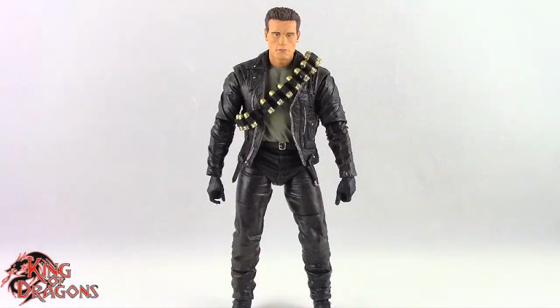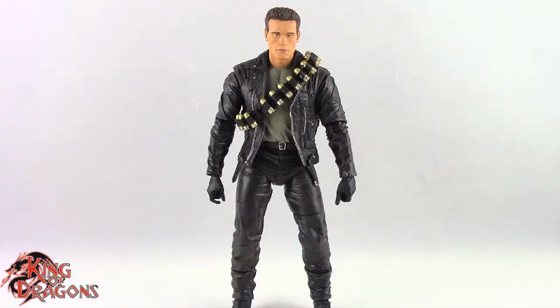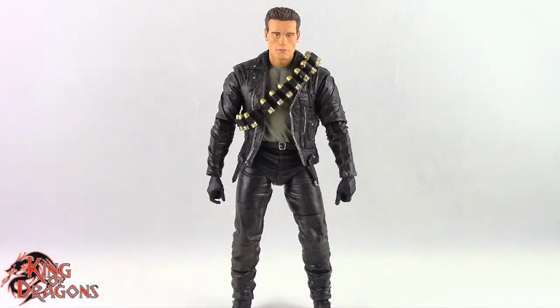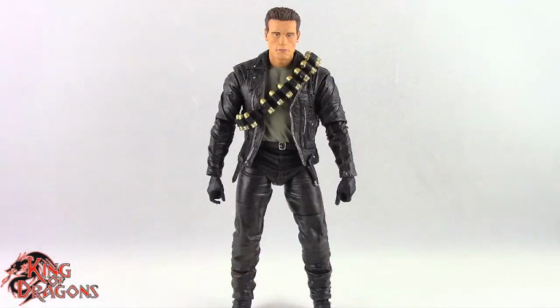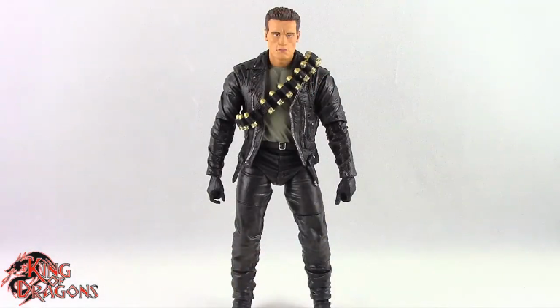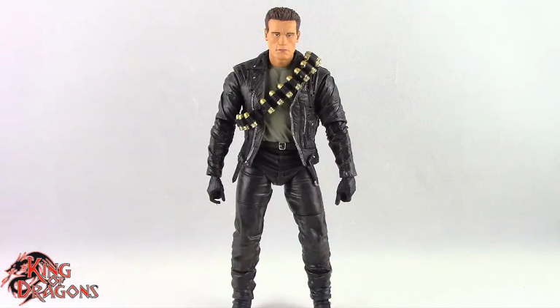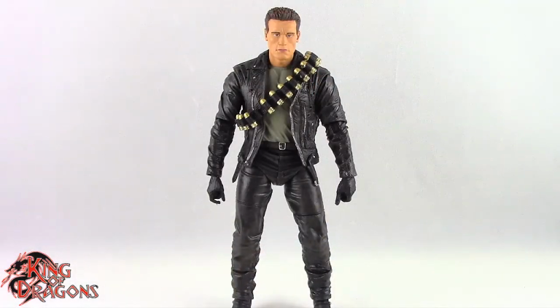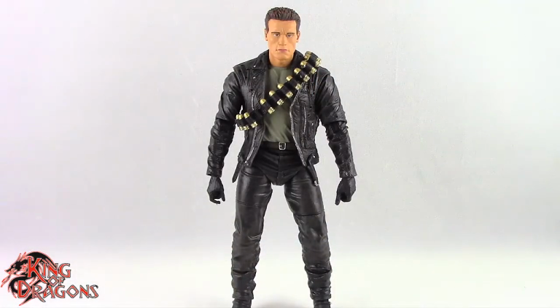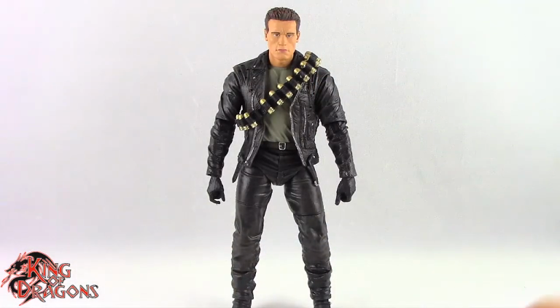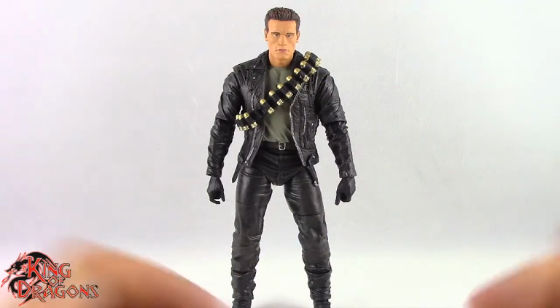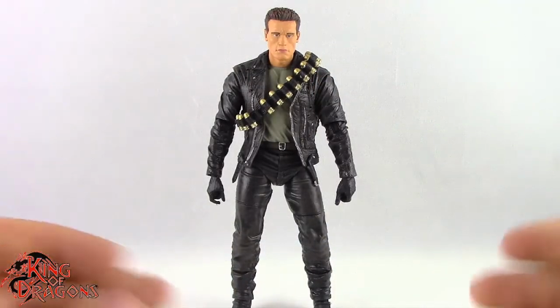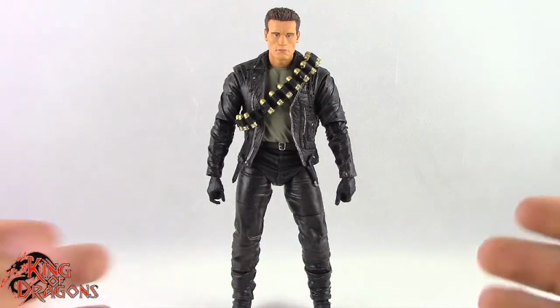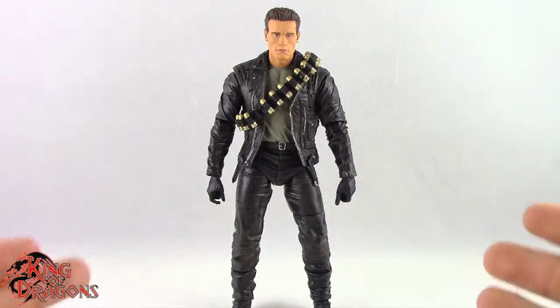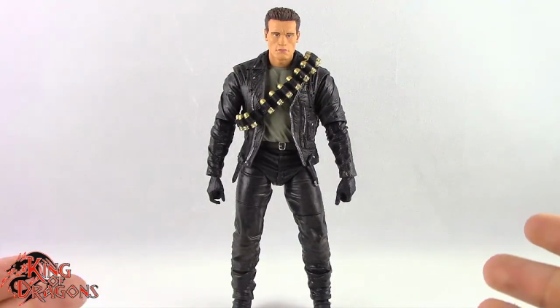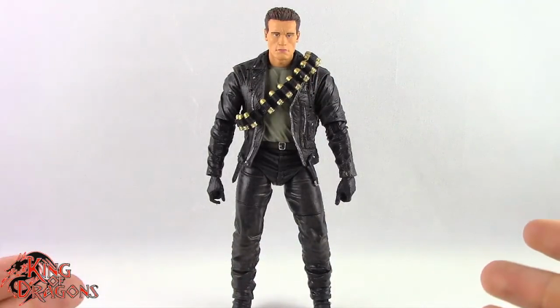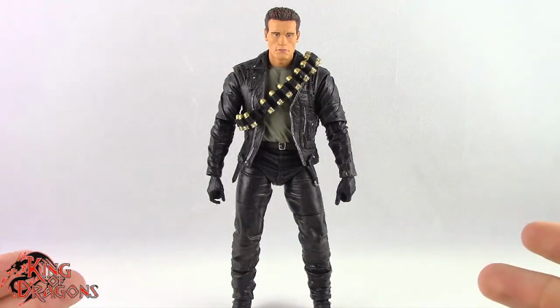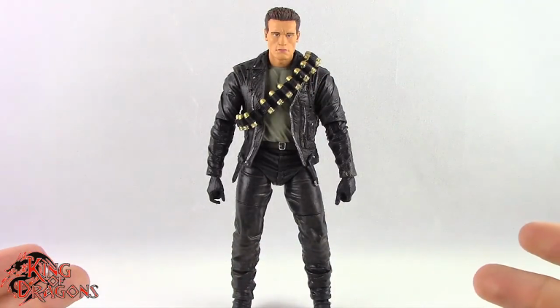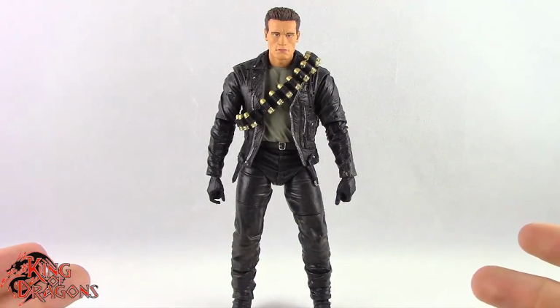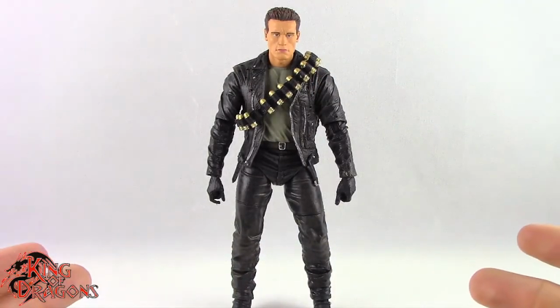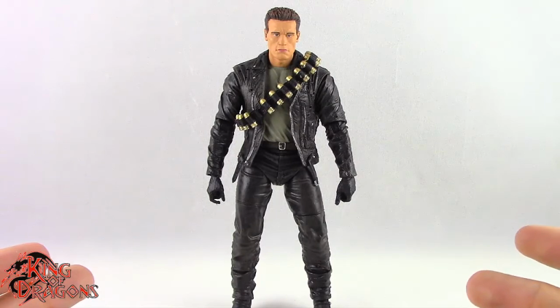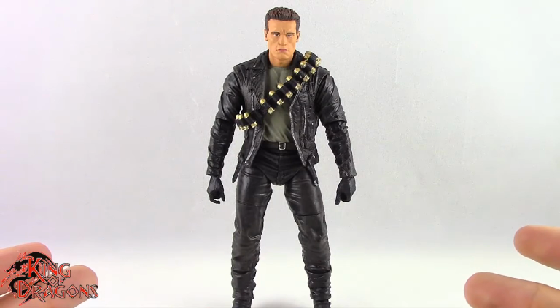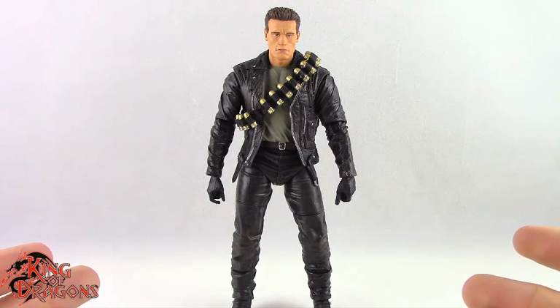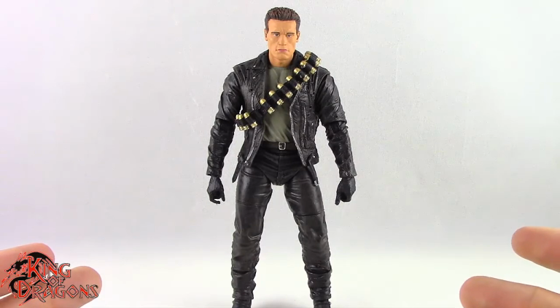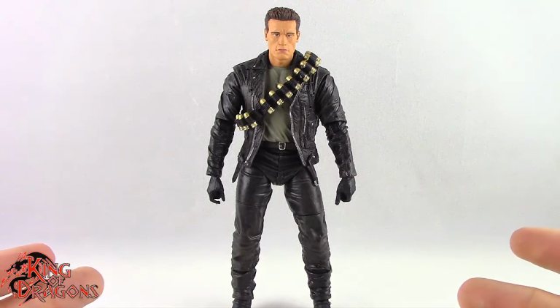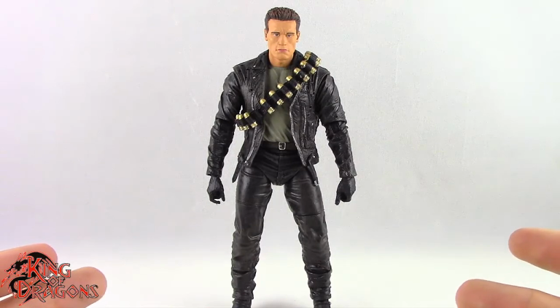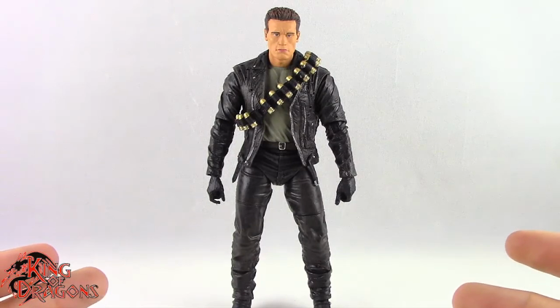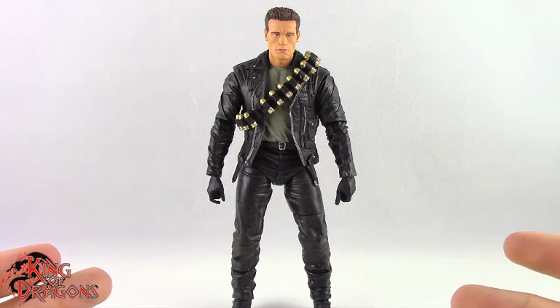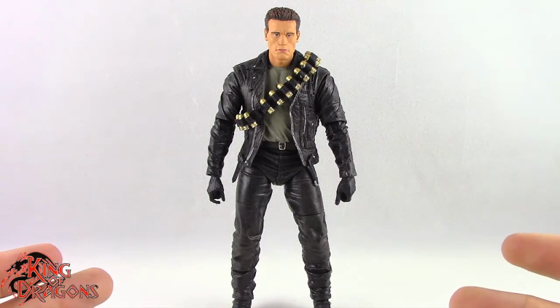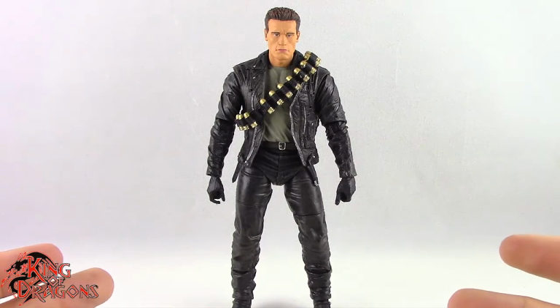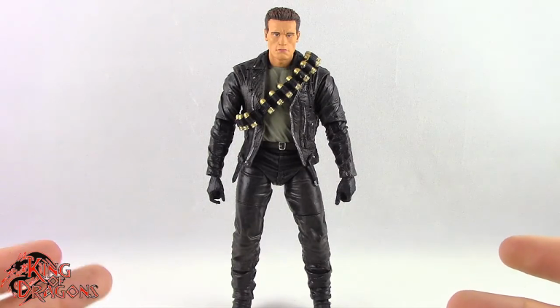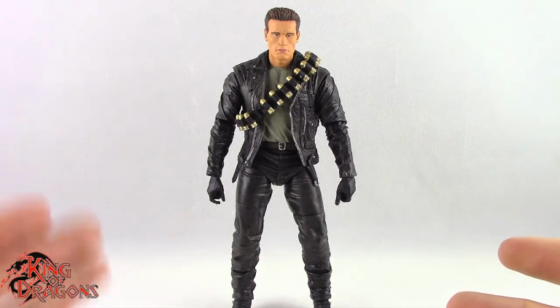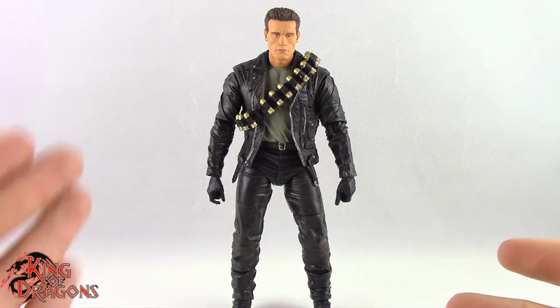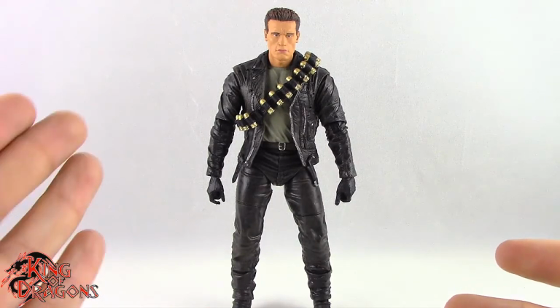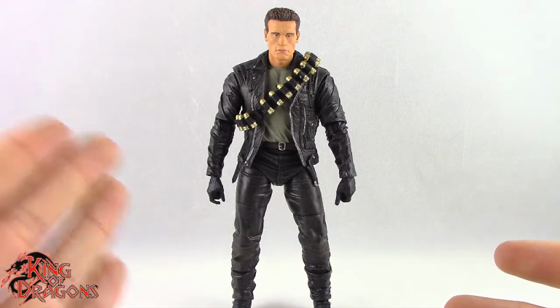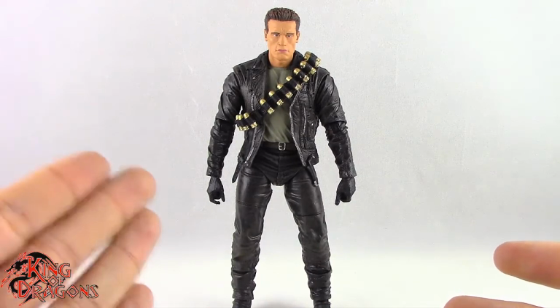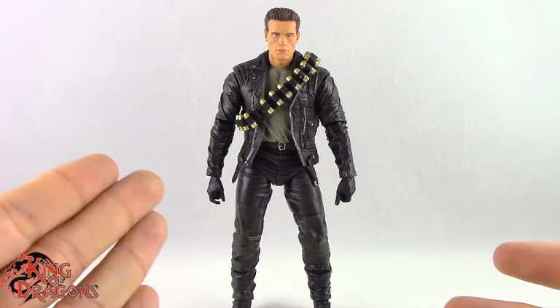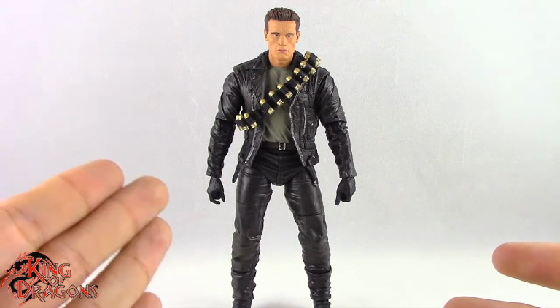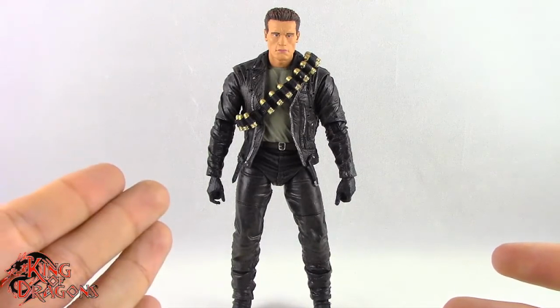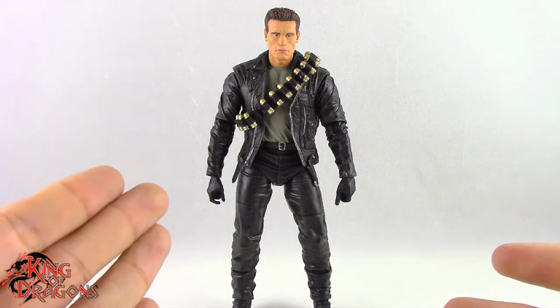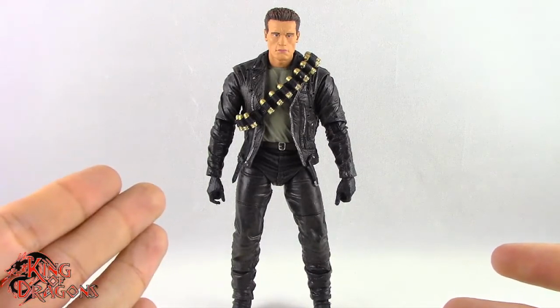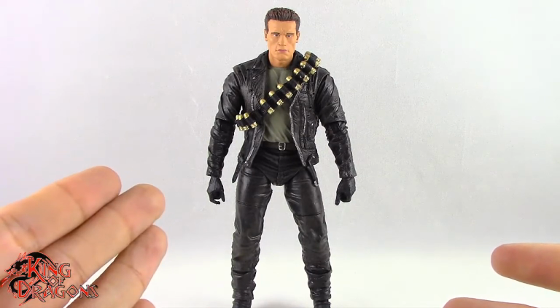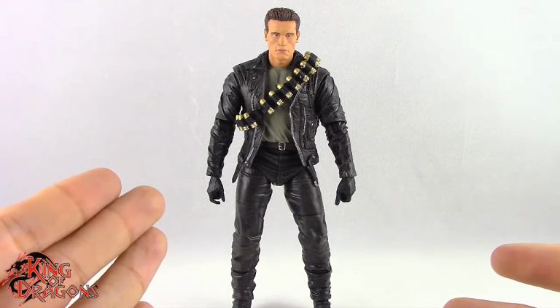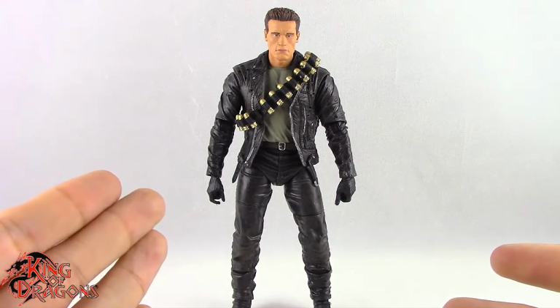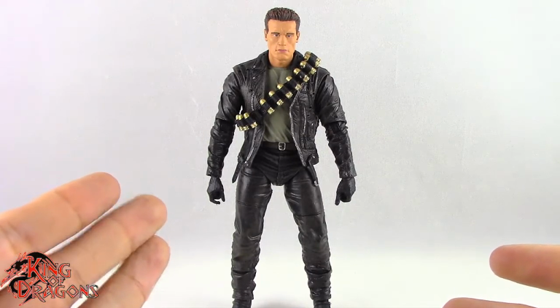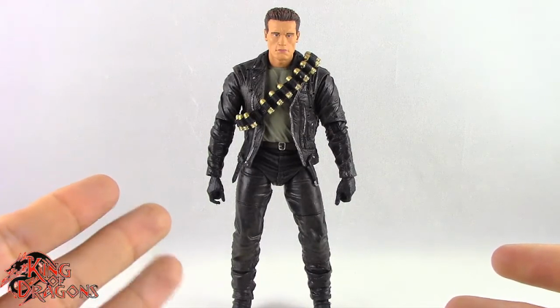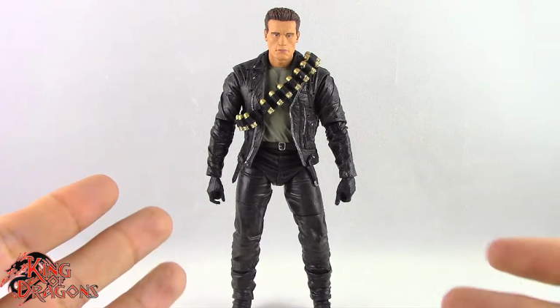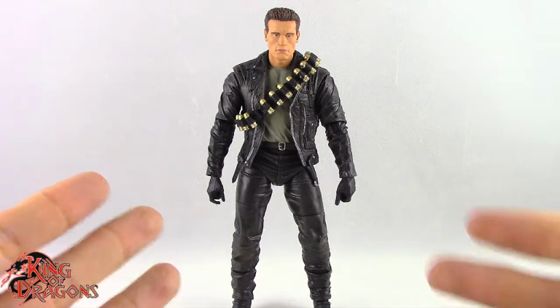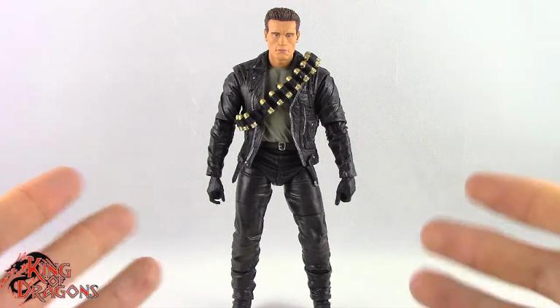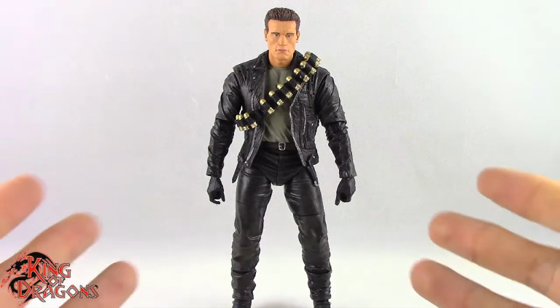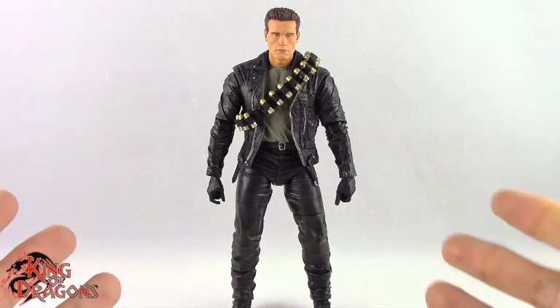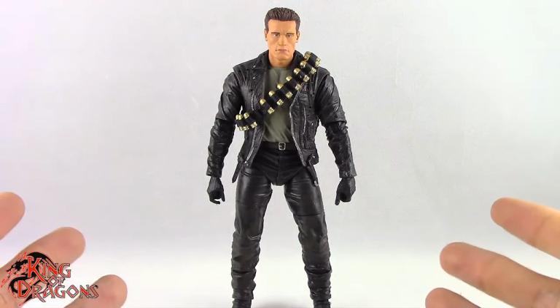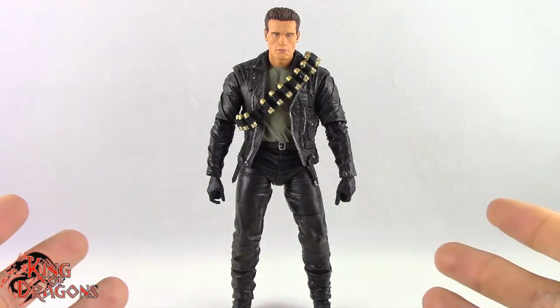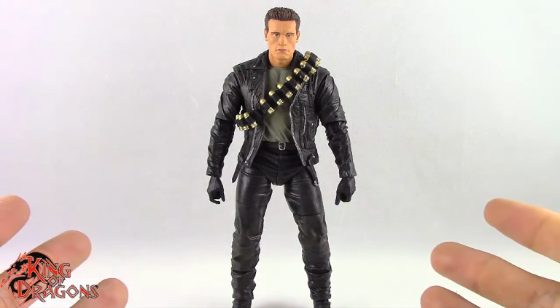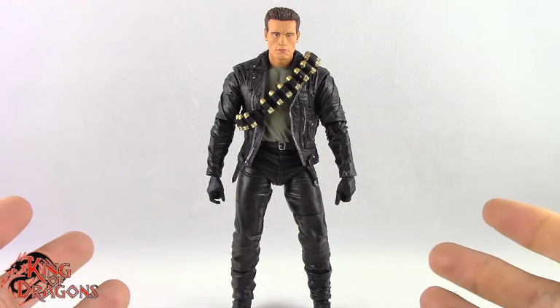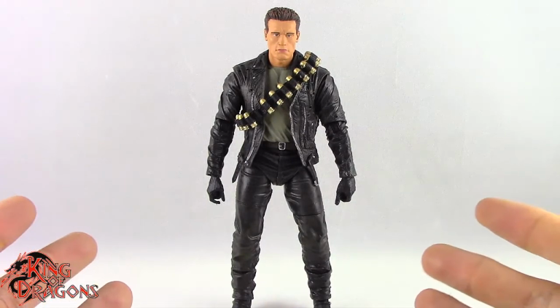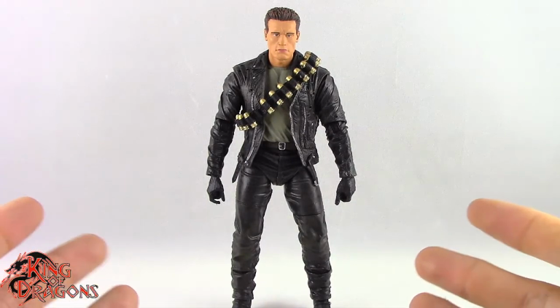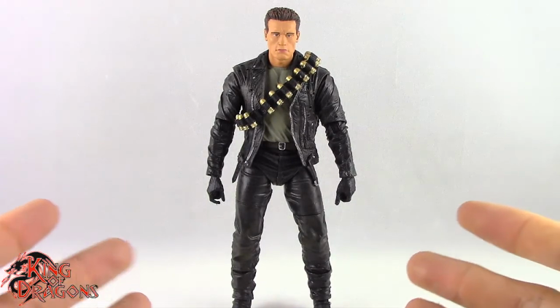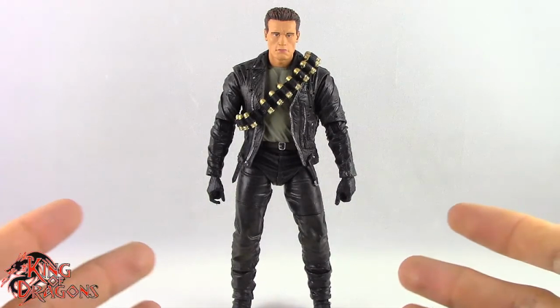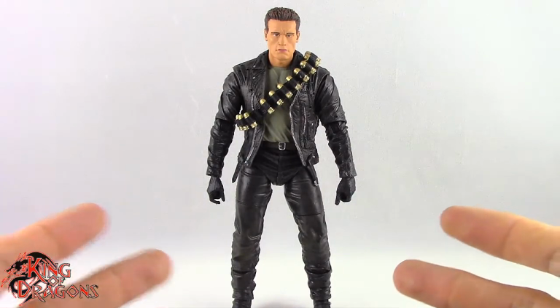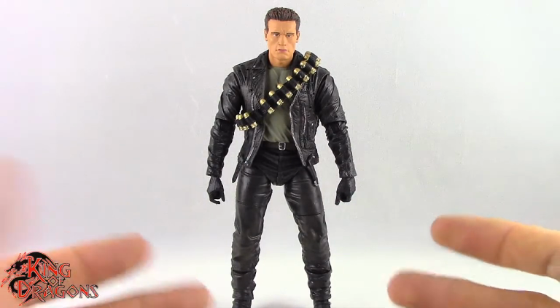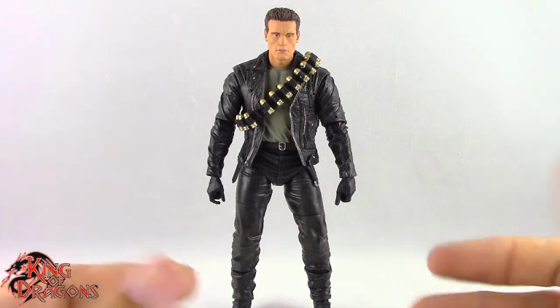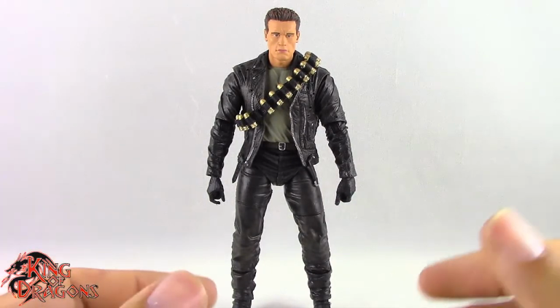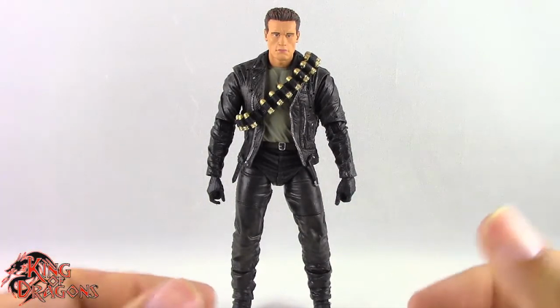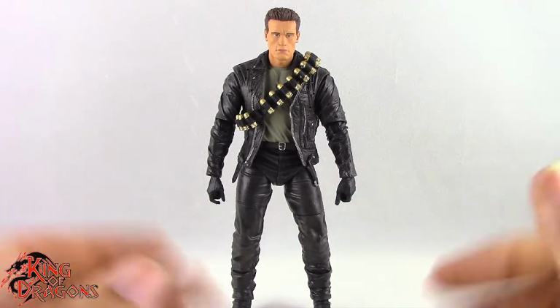Here we have the T-800 posed and out of the packaging. Before we take a look at the figure, let's actually run through his accessories really fast.